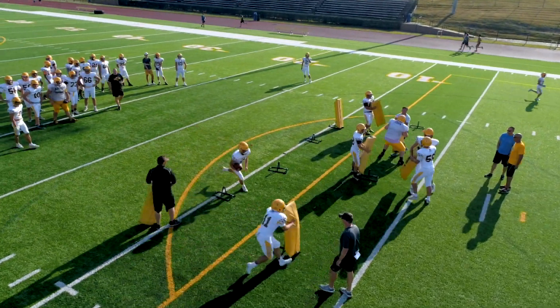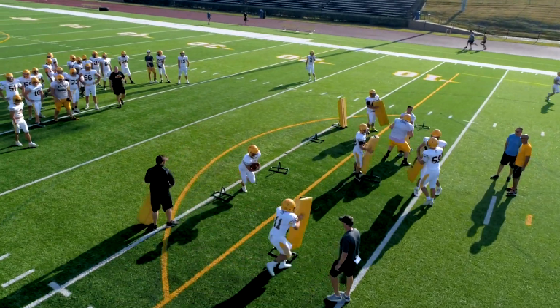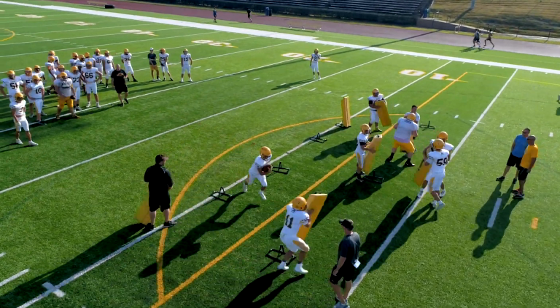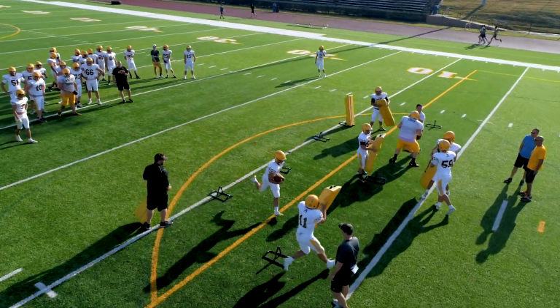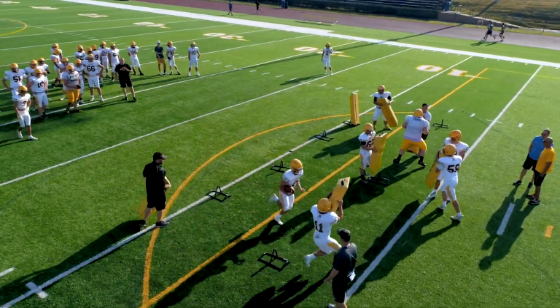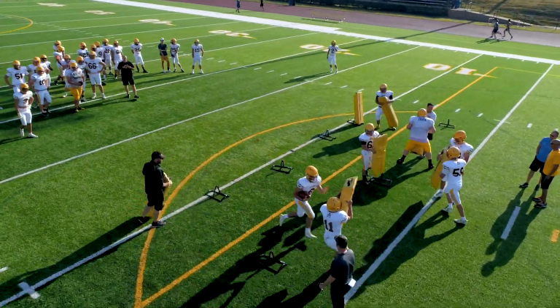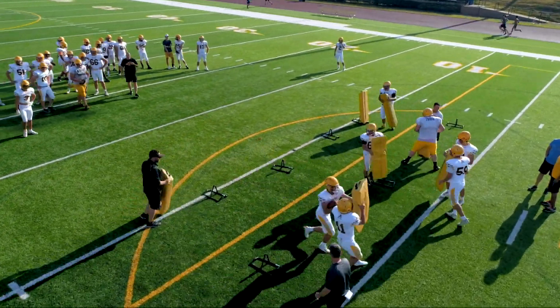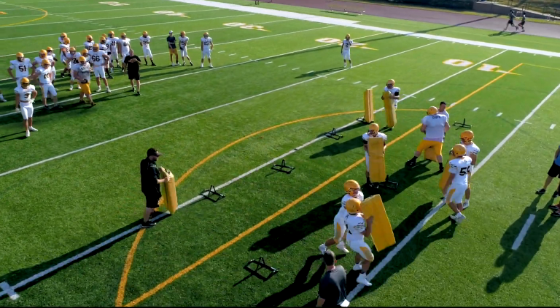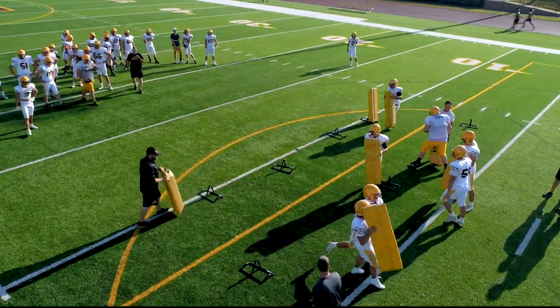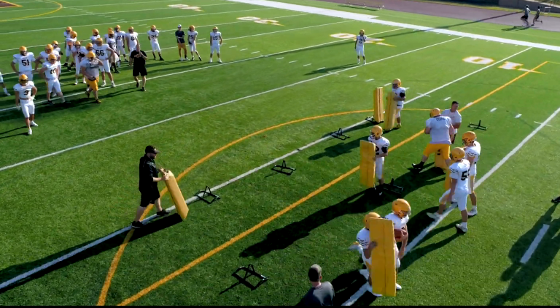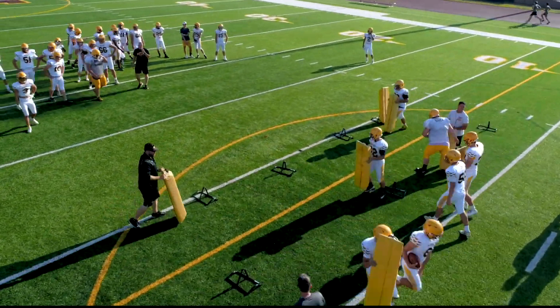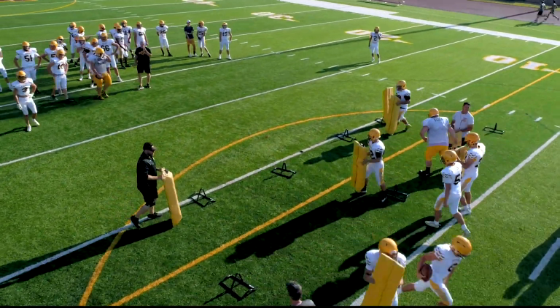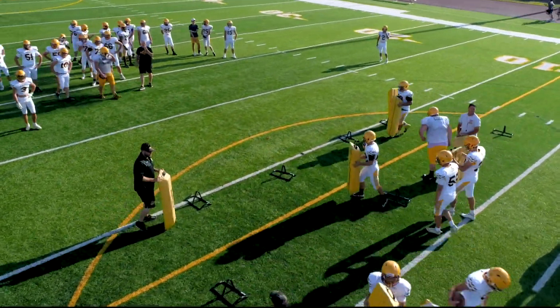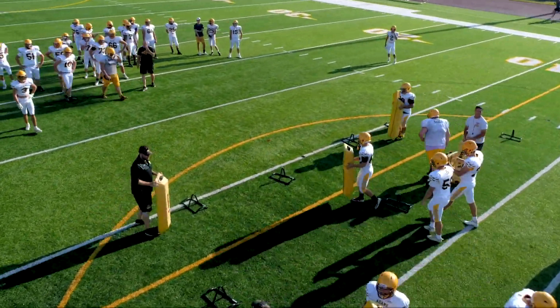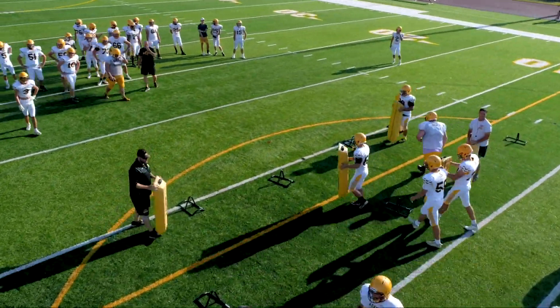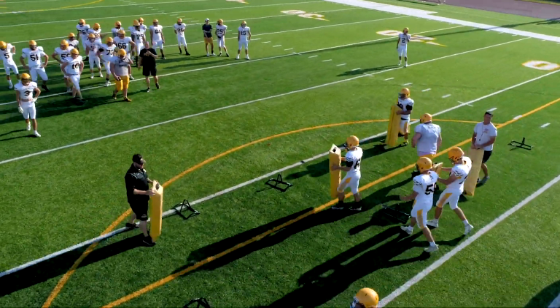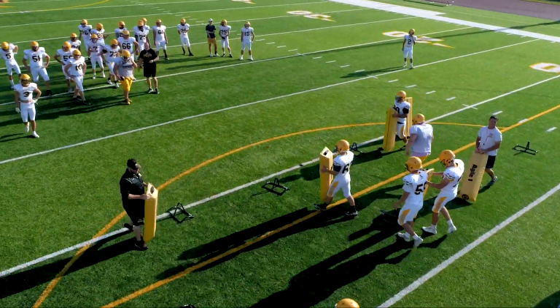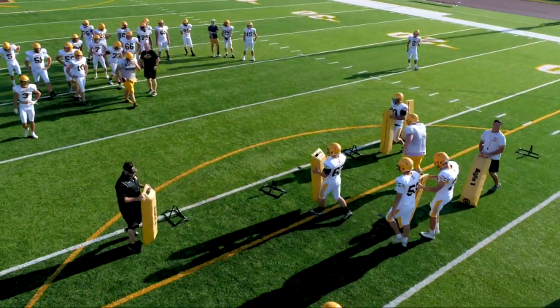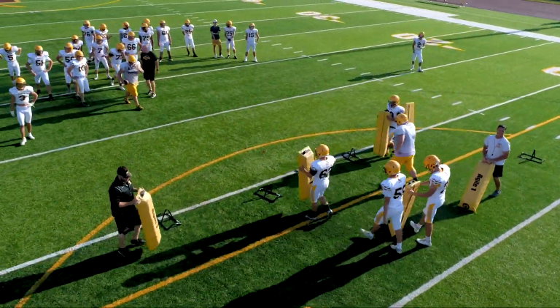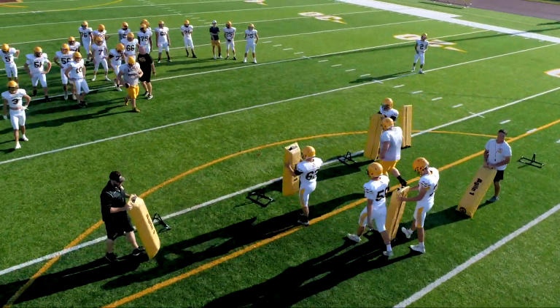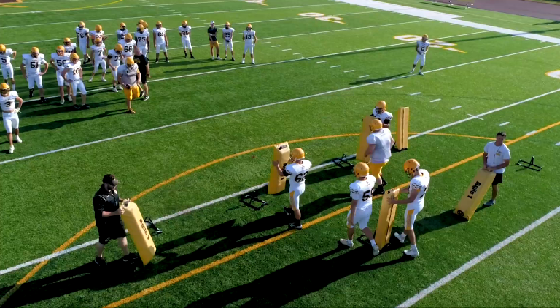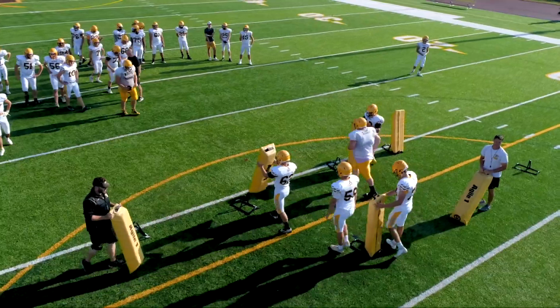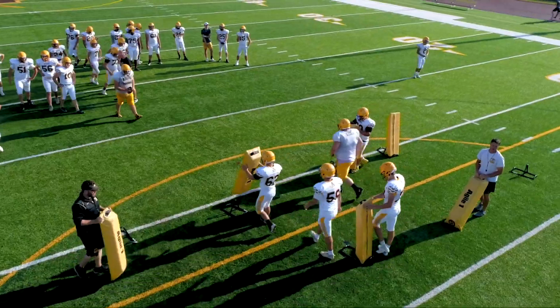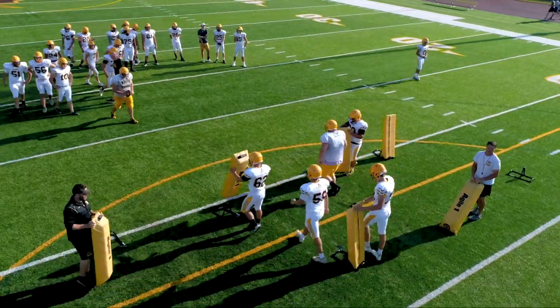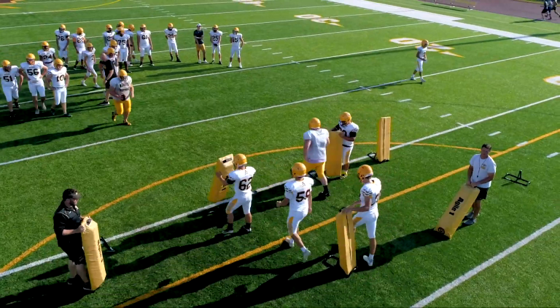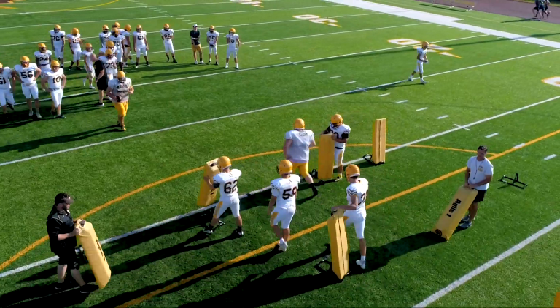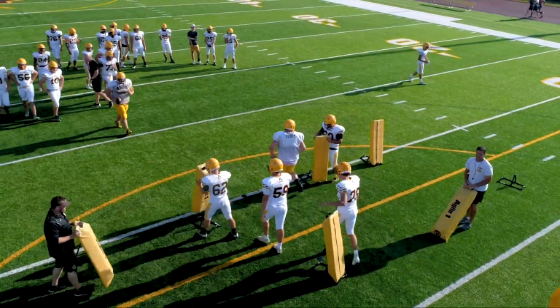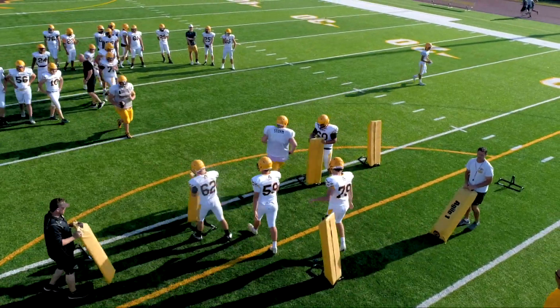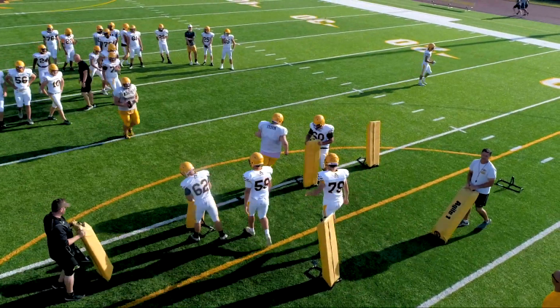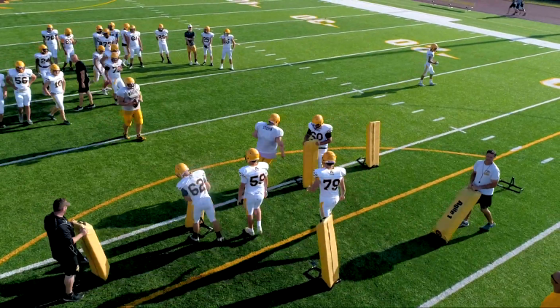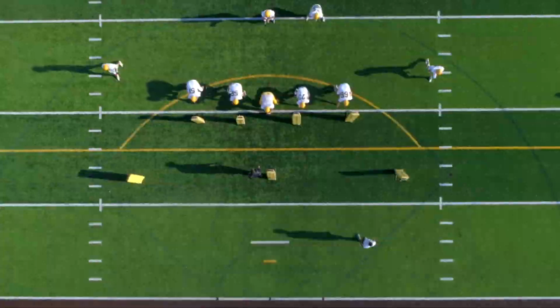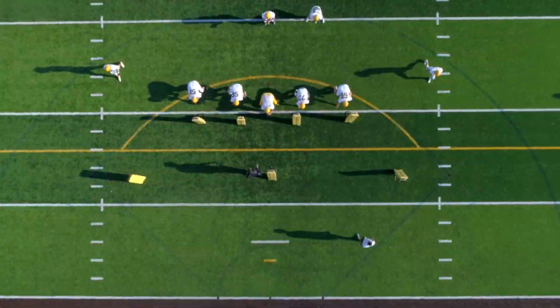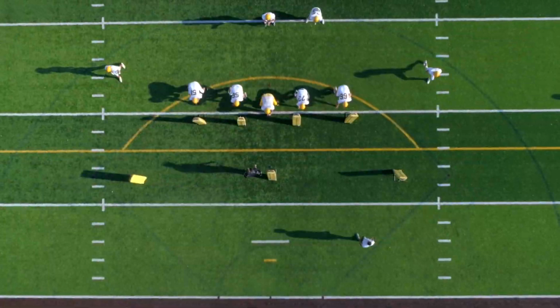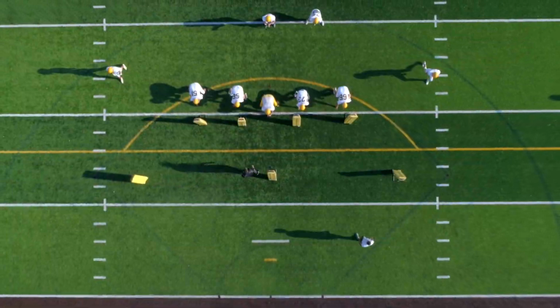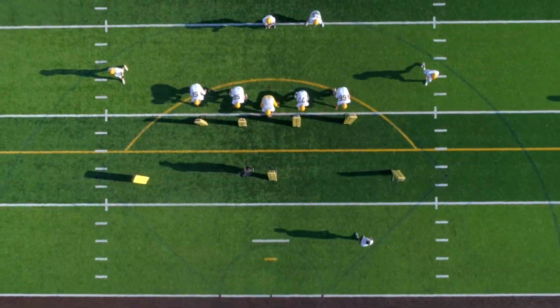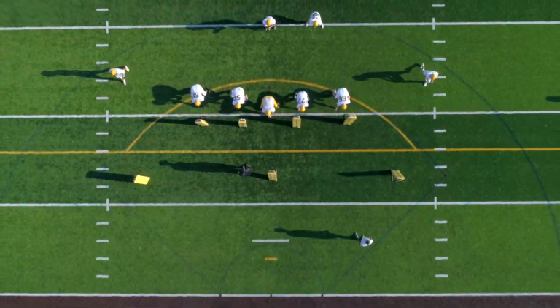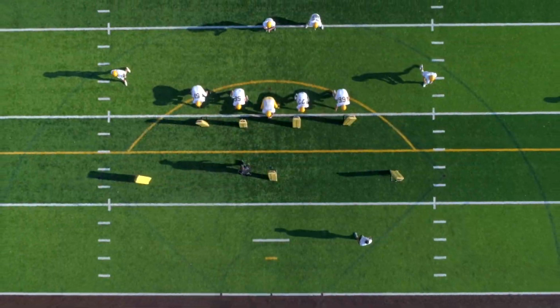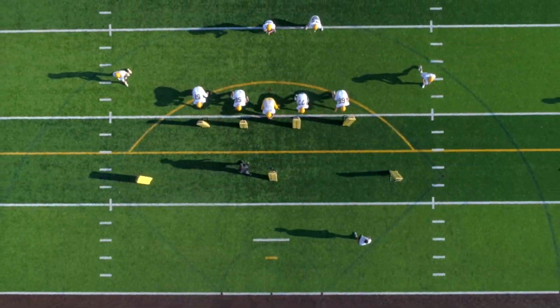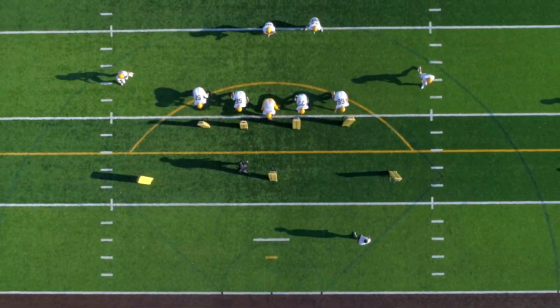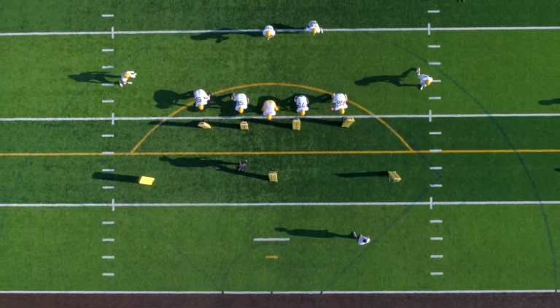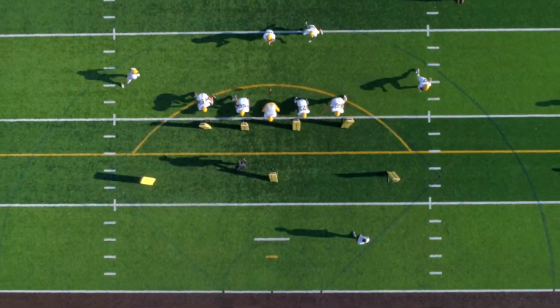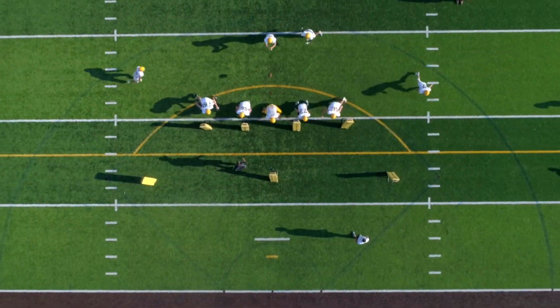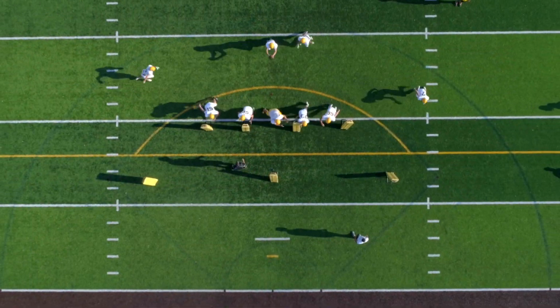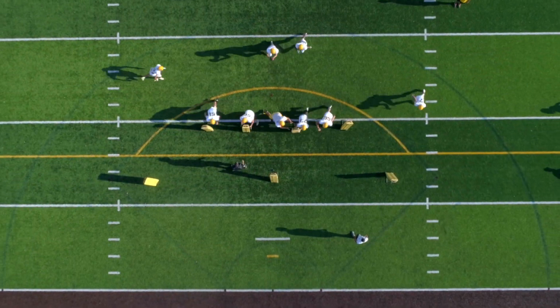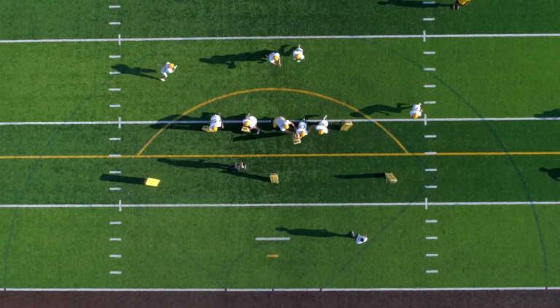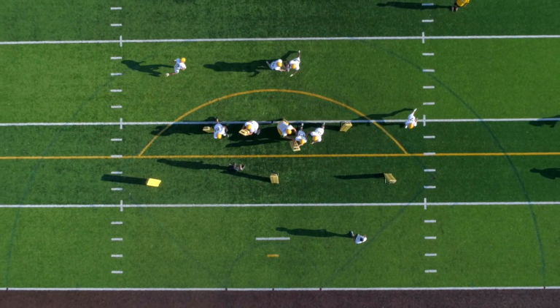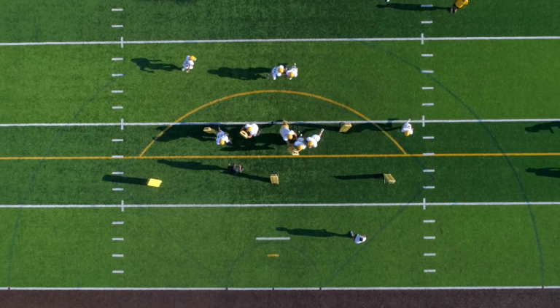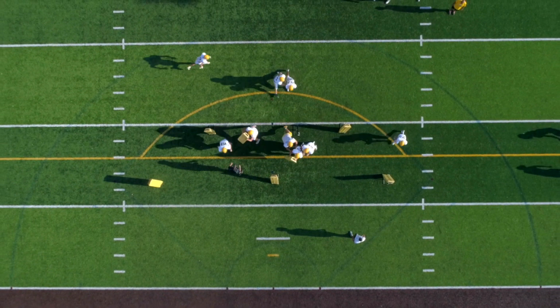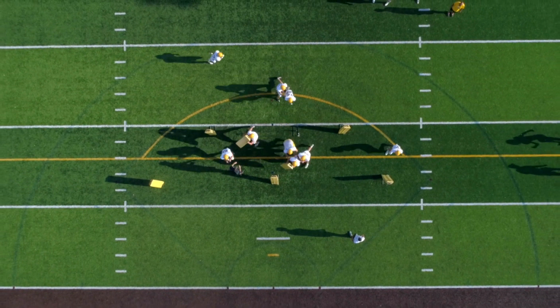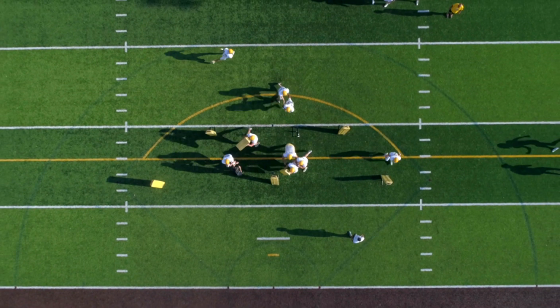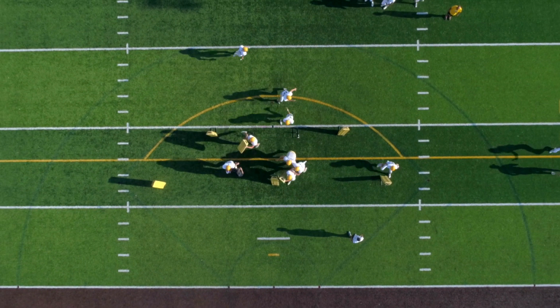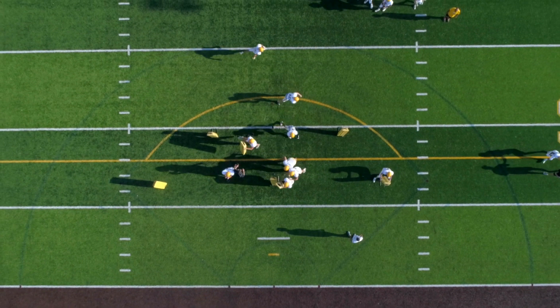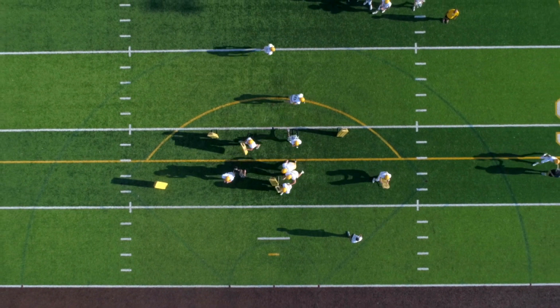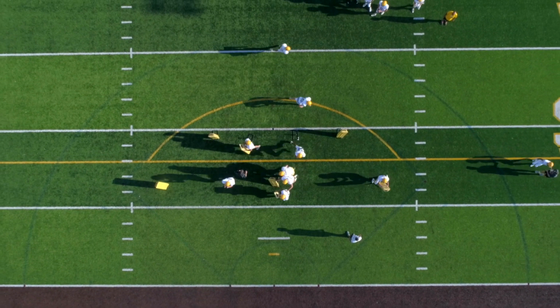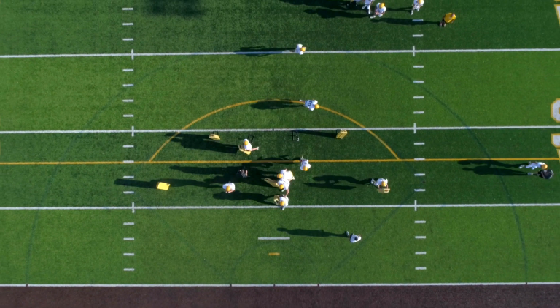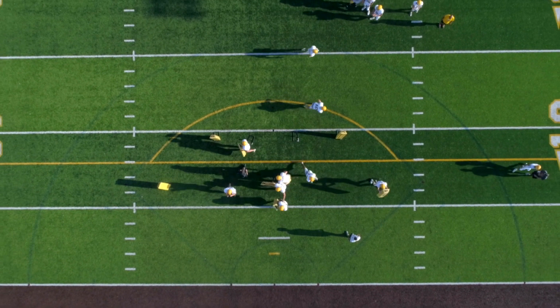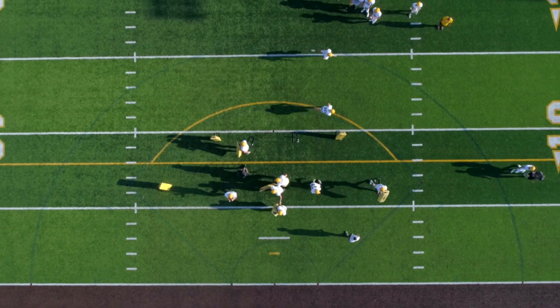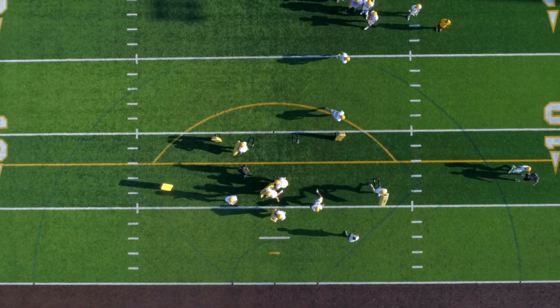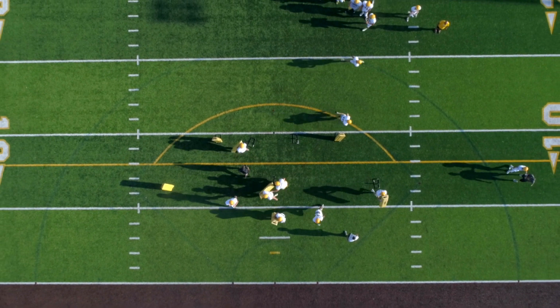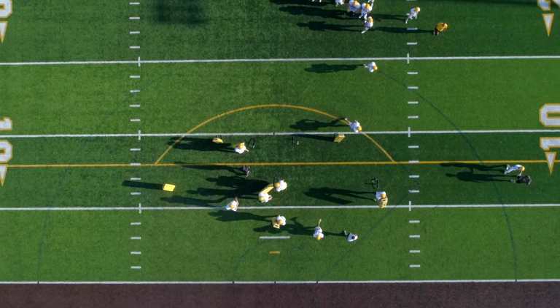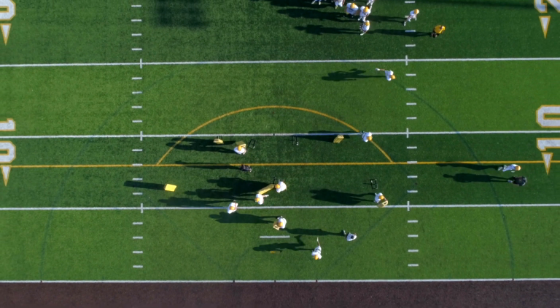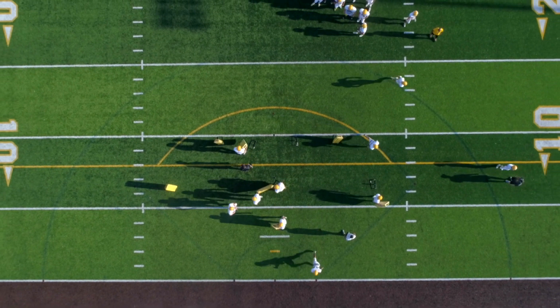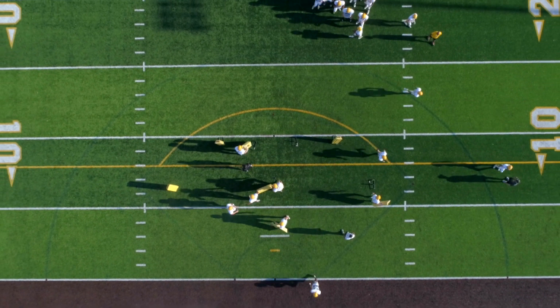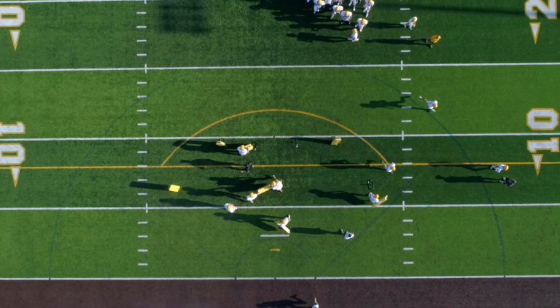With the Assist, you're able to set up multiple stations that can focus on specific offensive and defensive drills your players can utilize to help sharpen their skills.